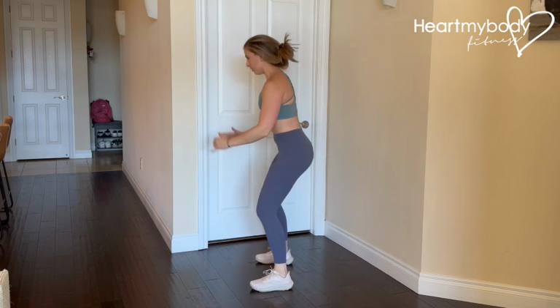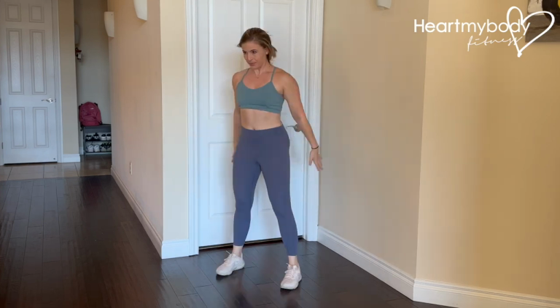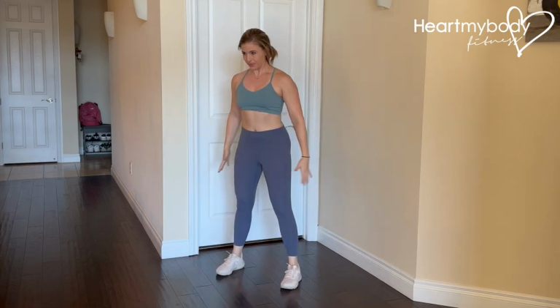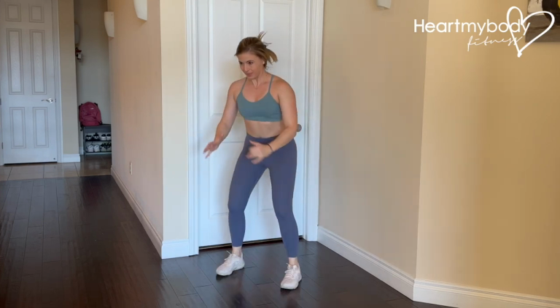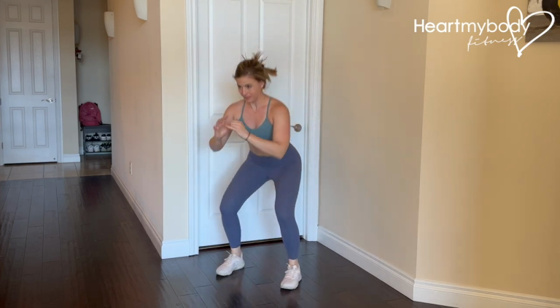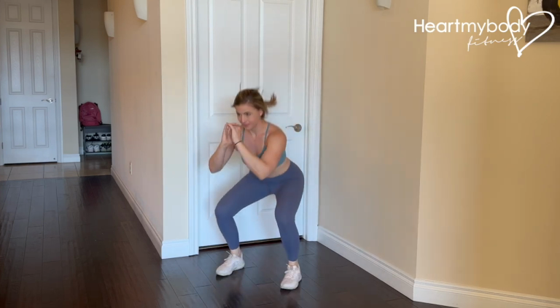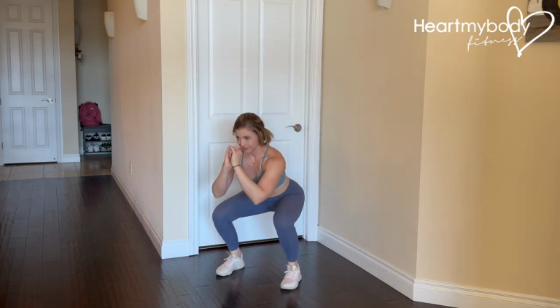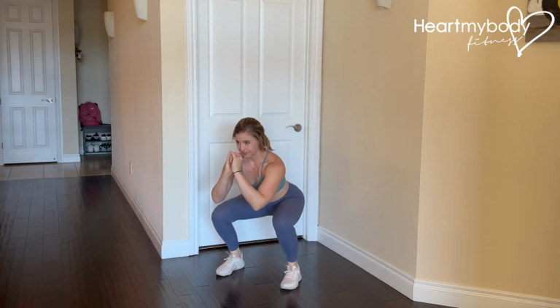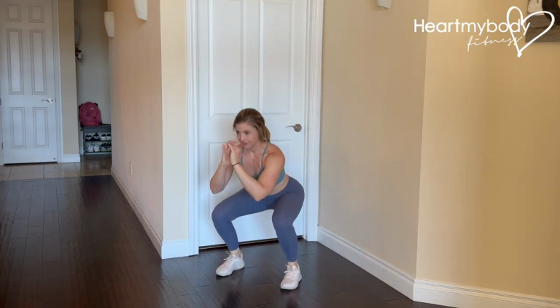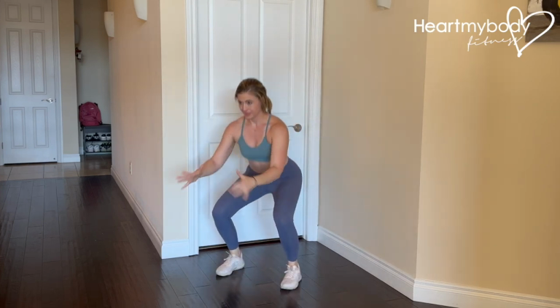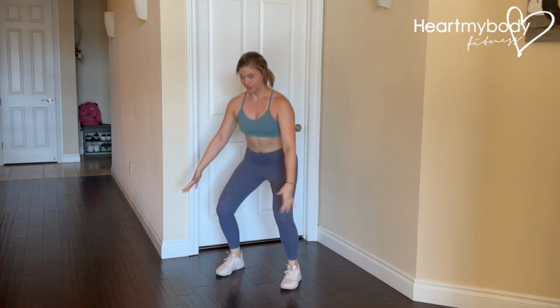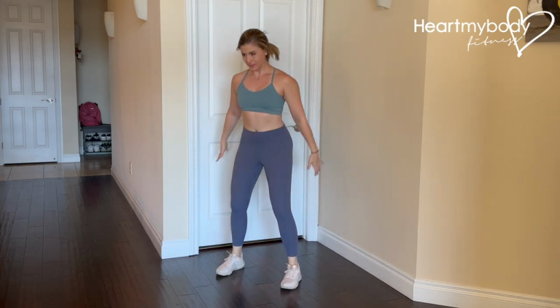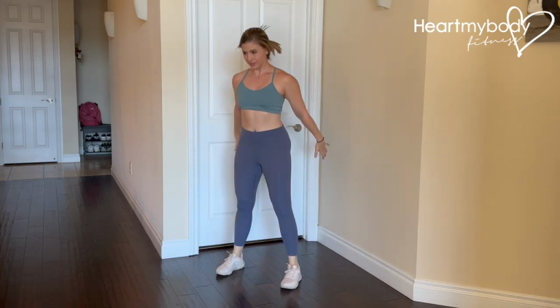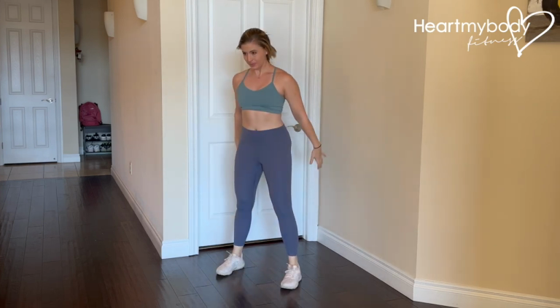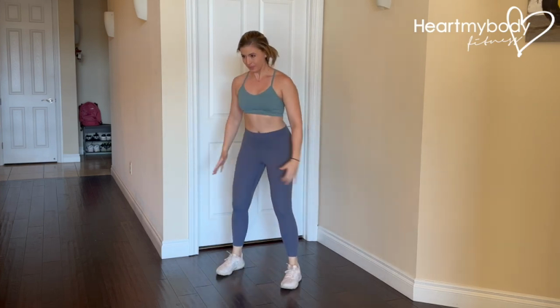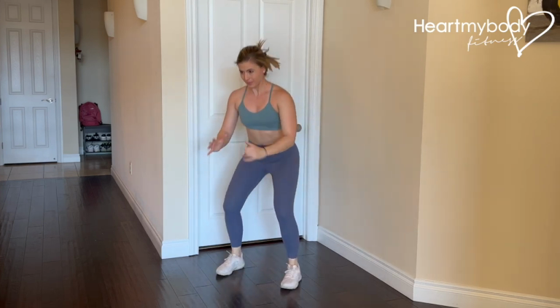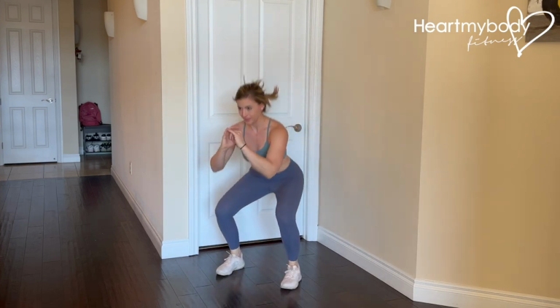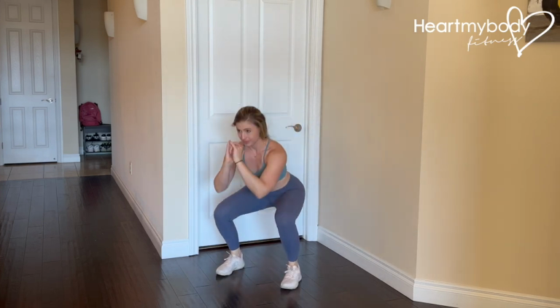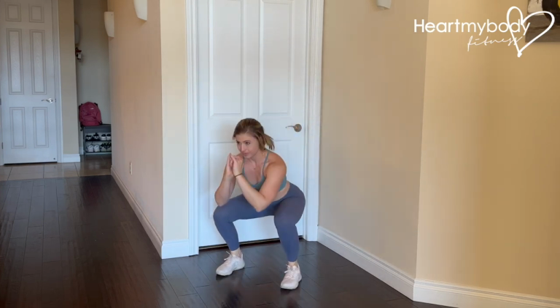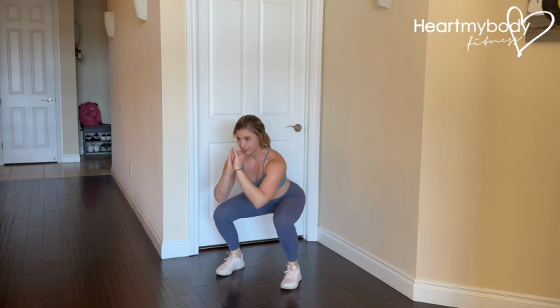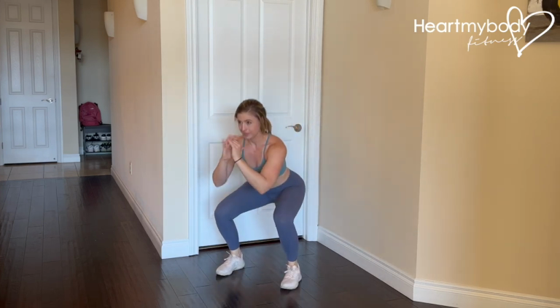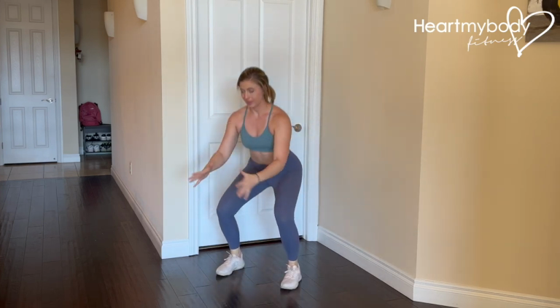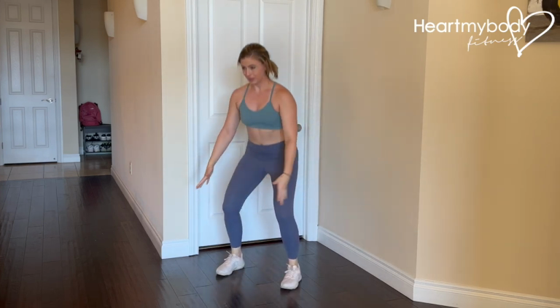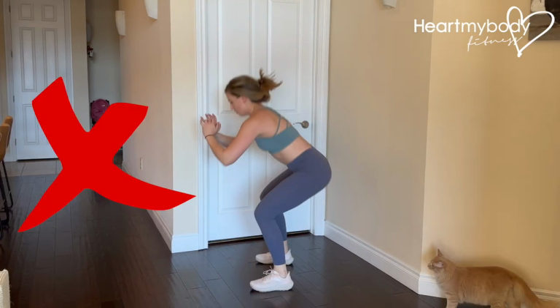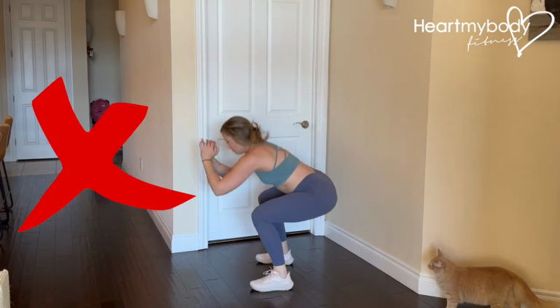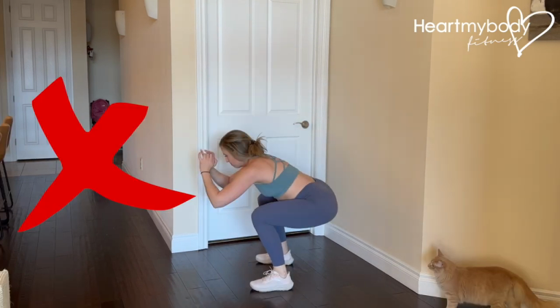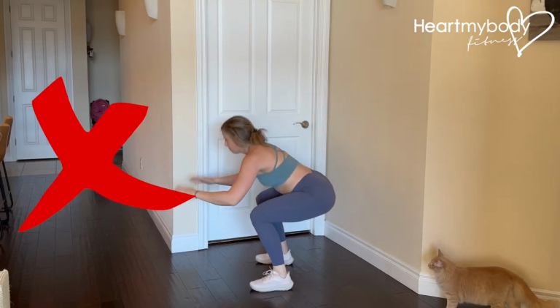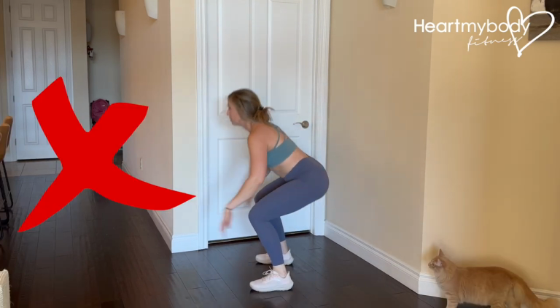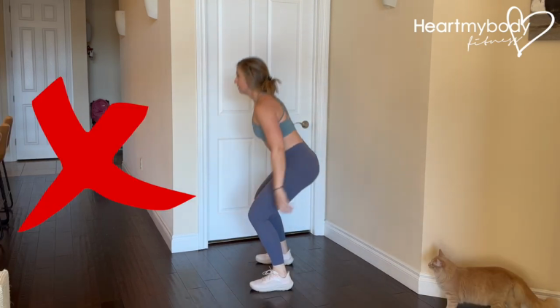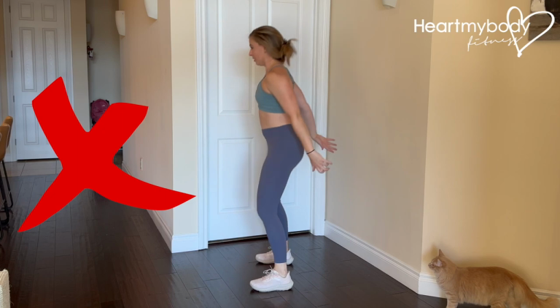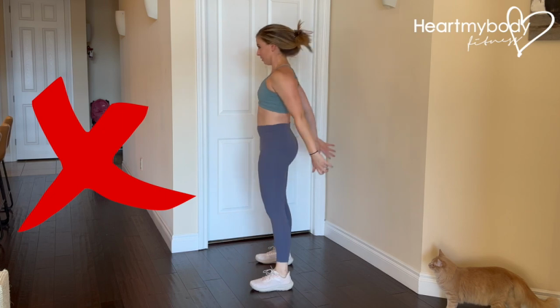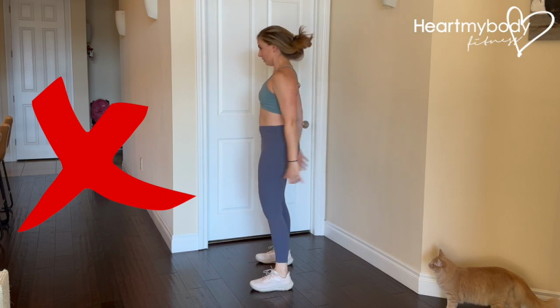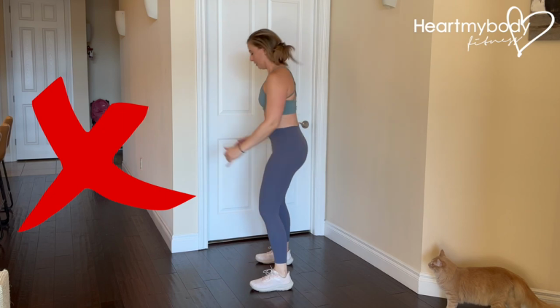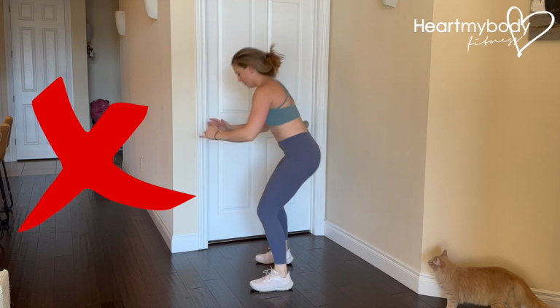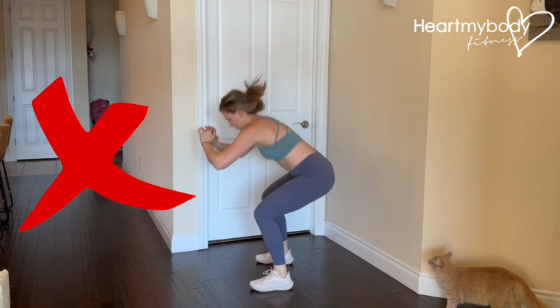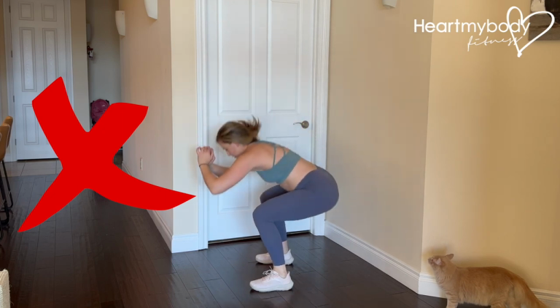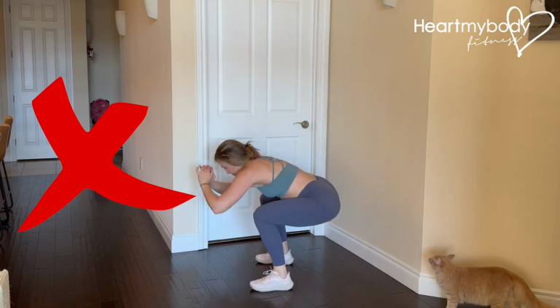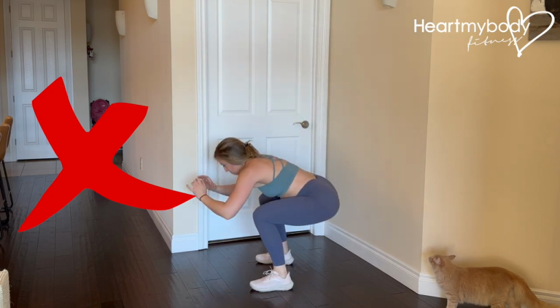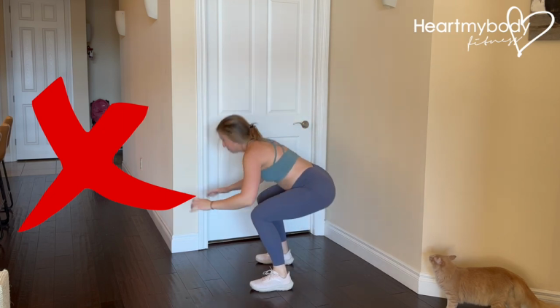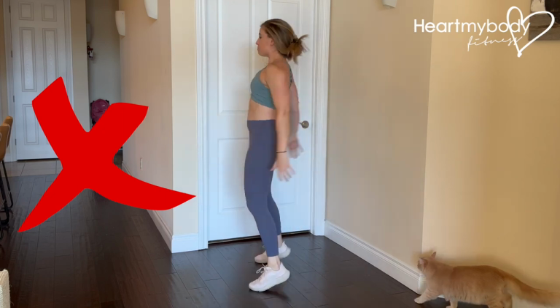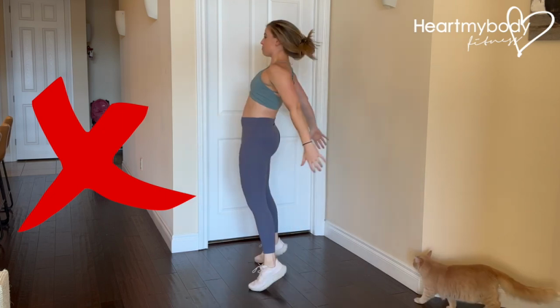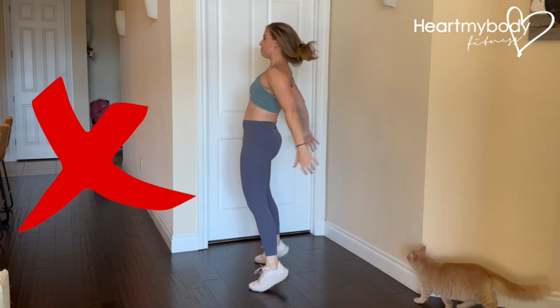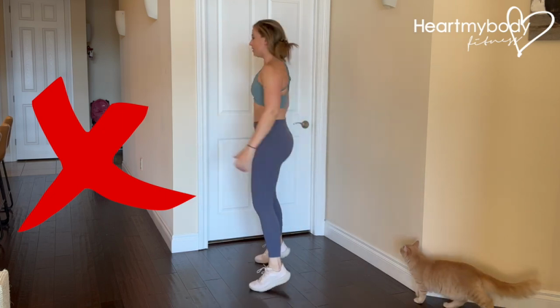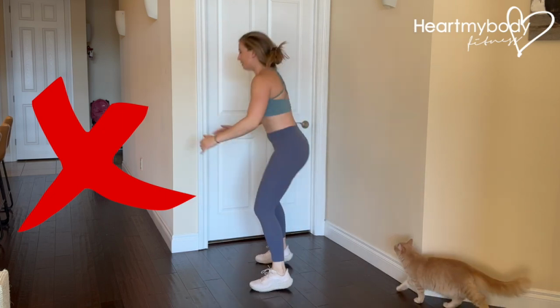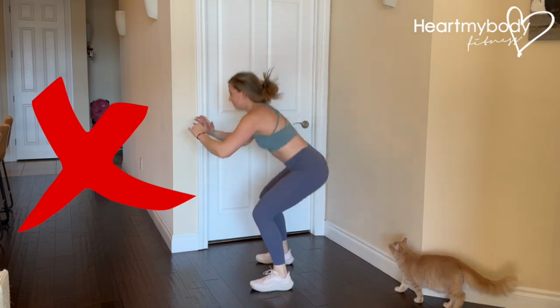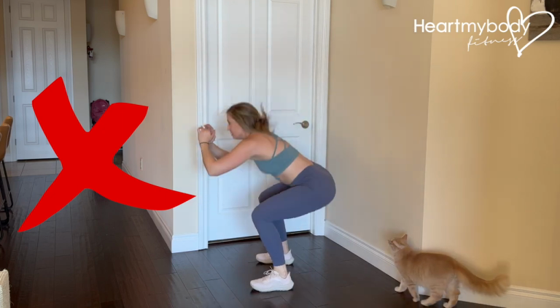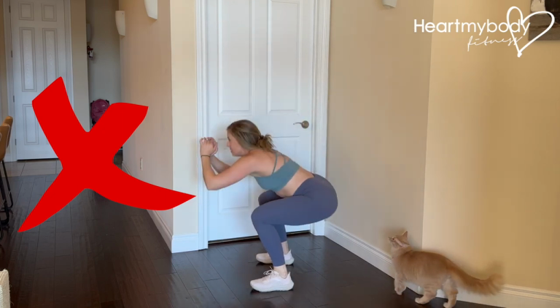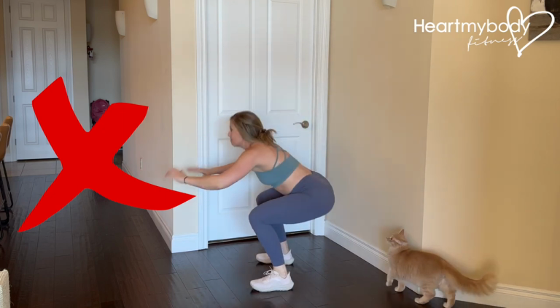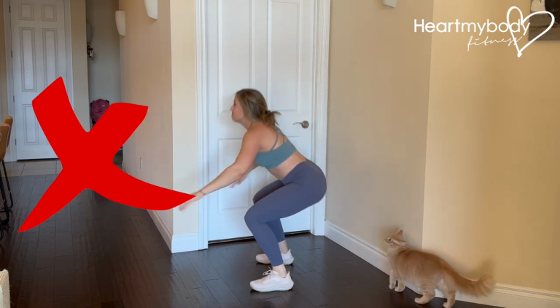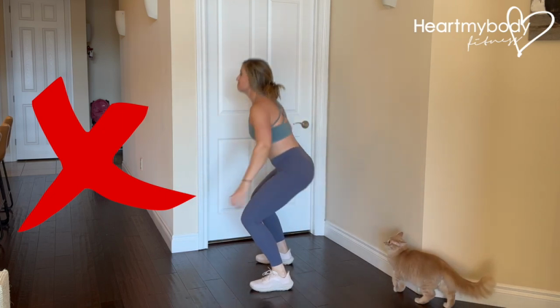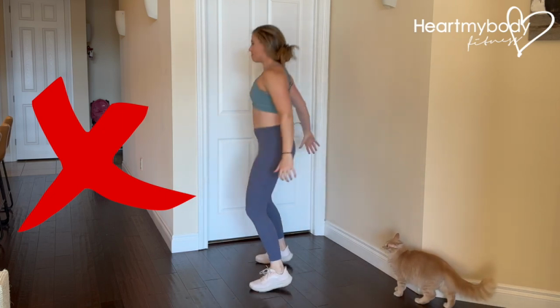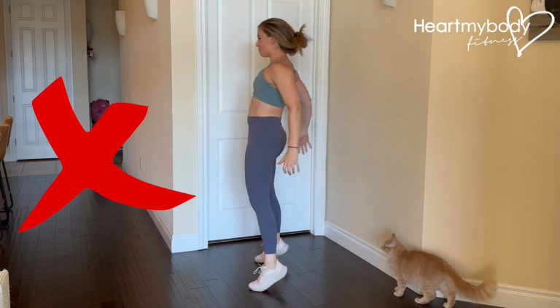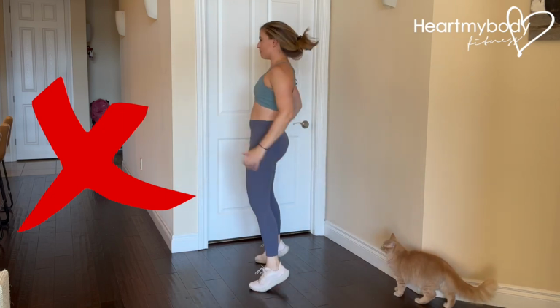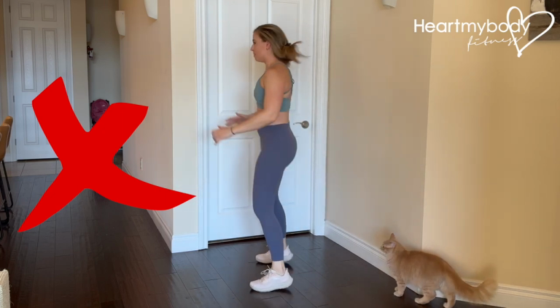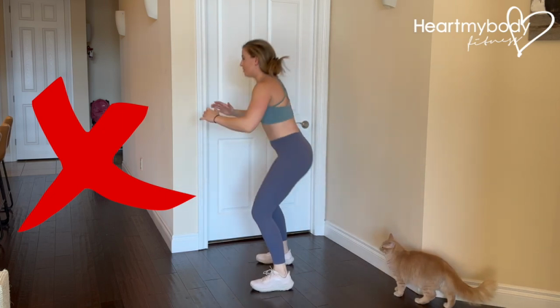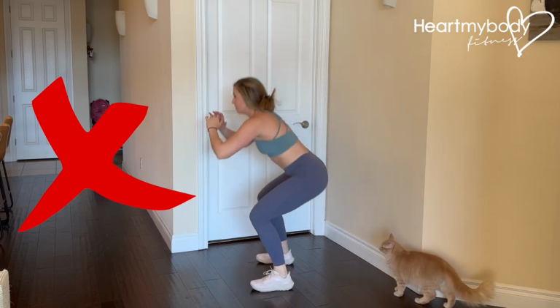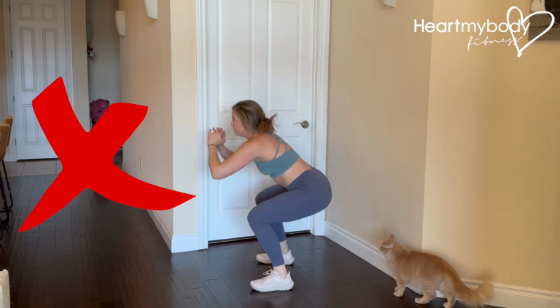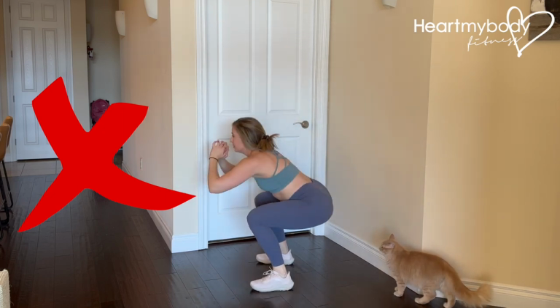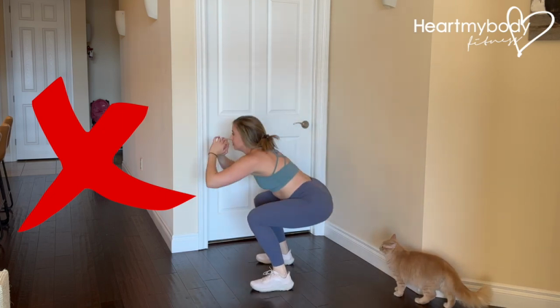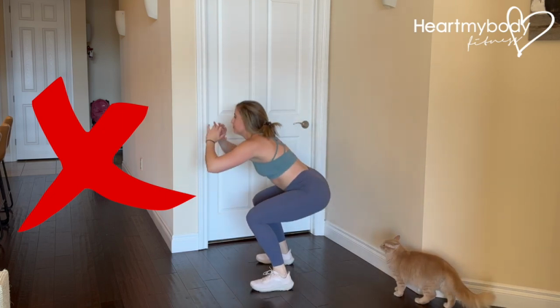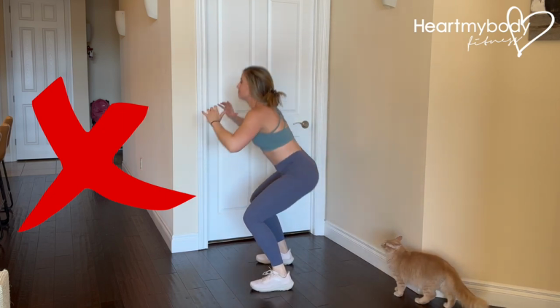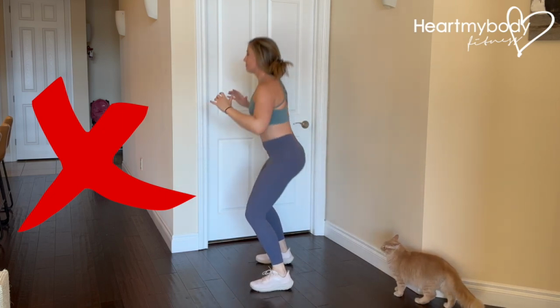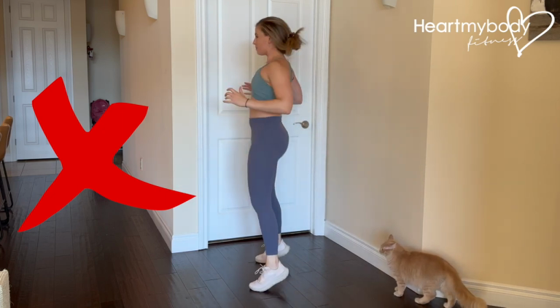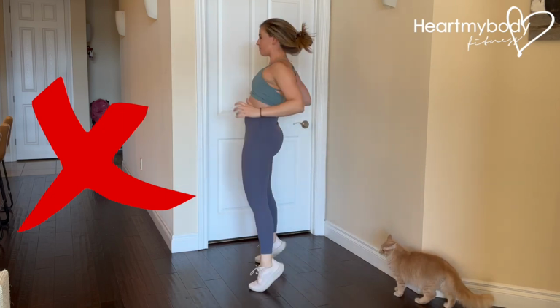Inhale on the way down and exhale on the way up. Do not drop your chest down. Do not hyperextend through your hips at the top of the squat.